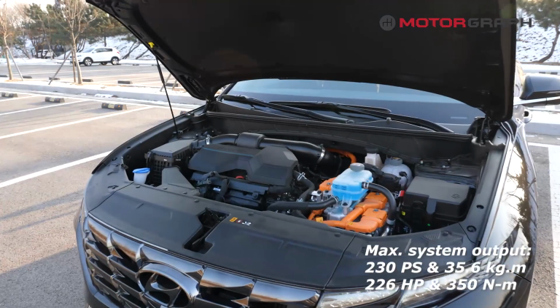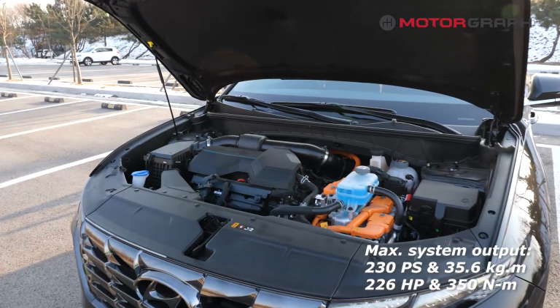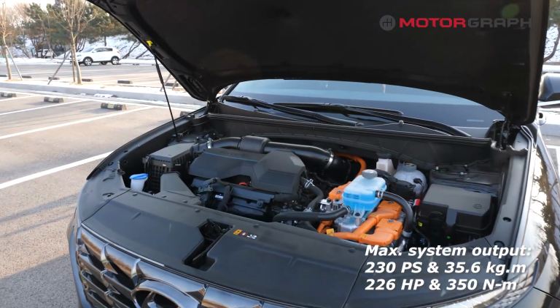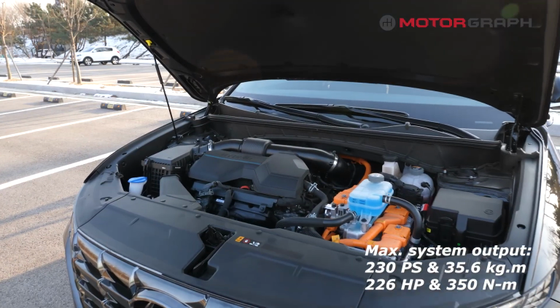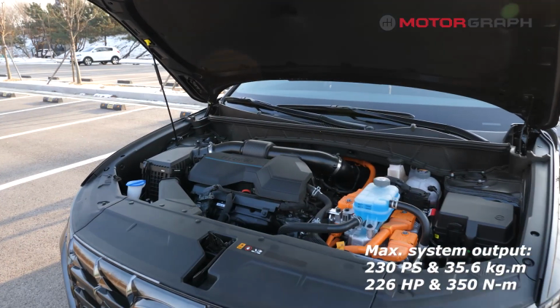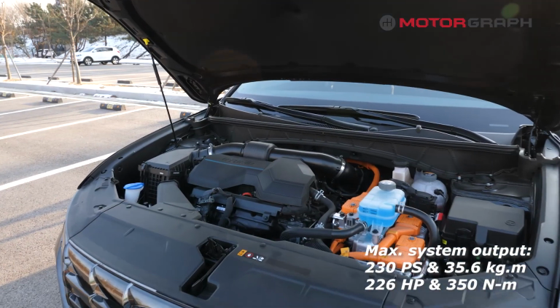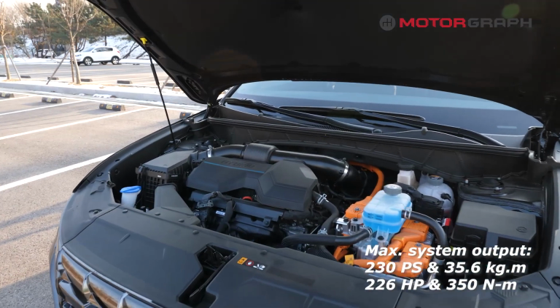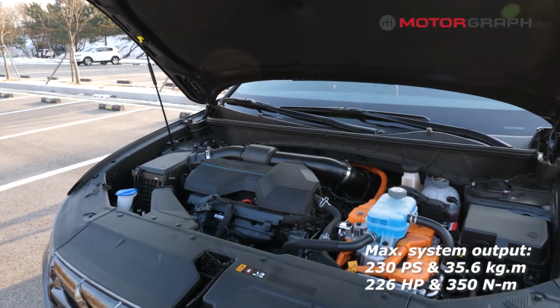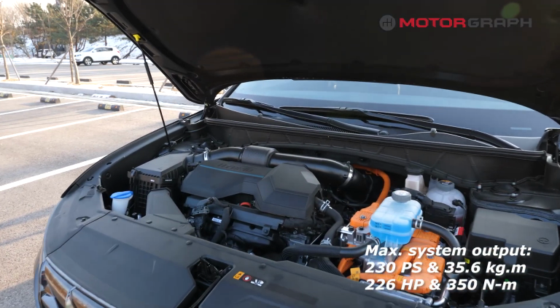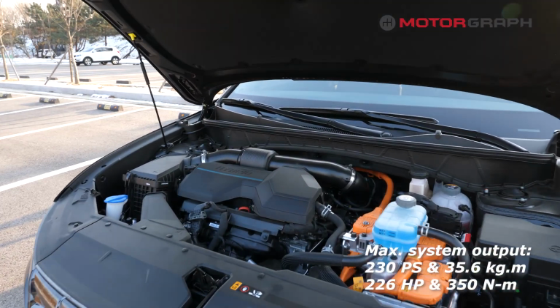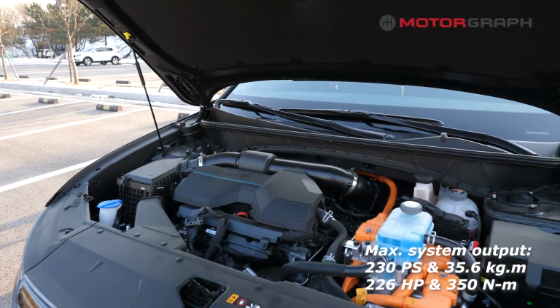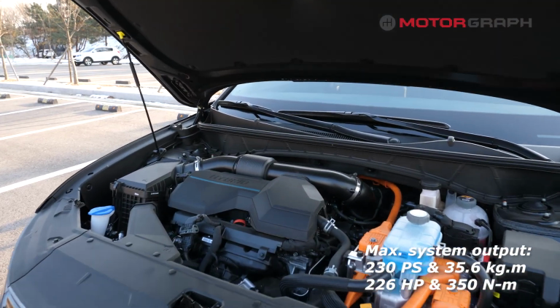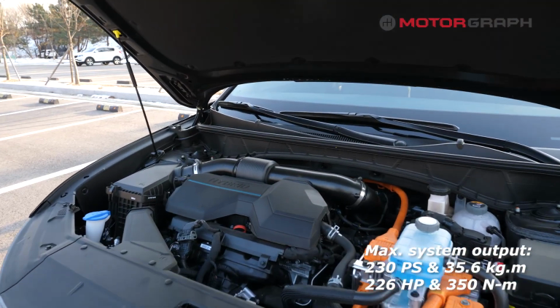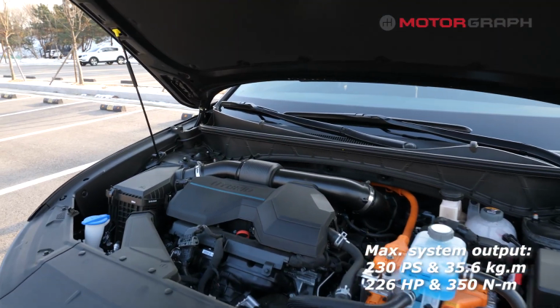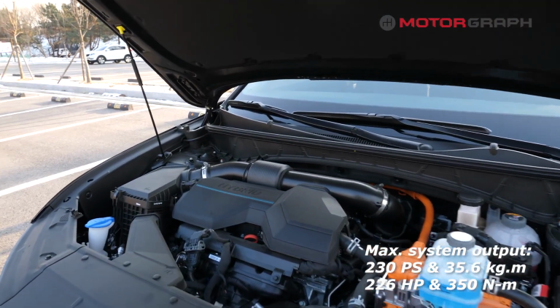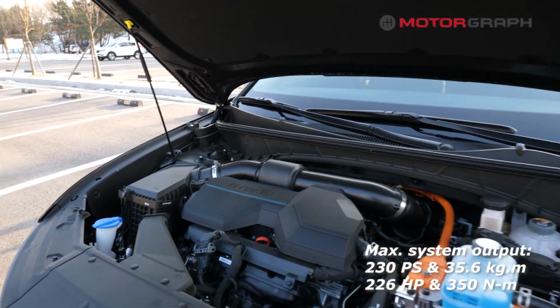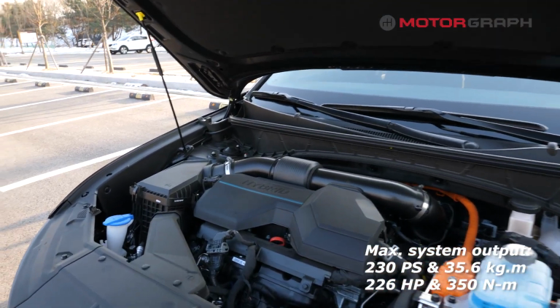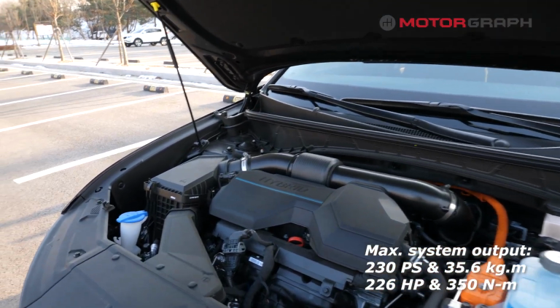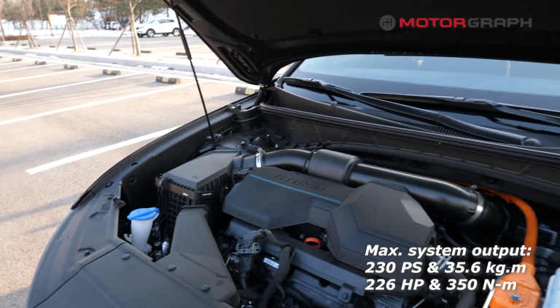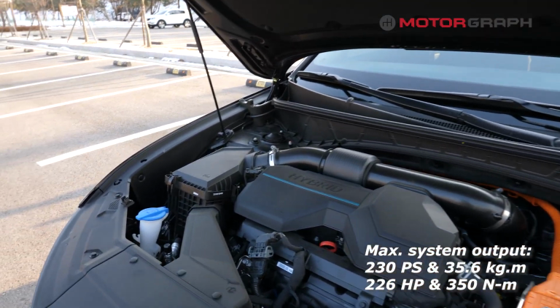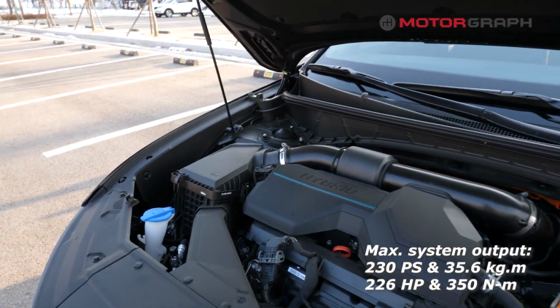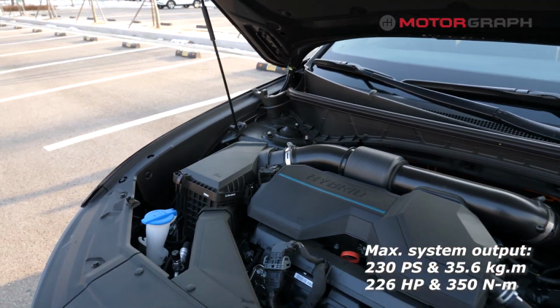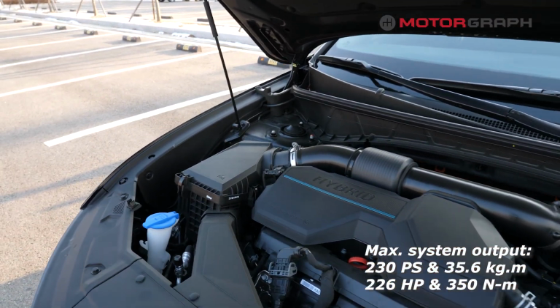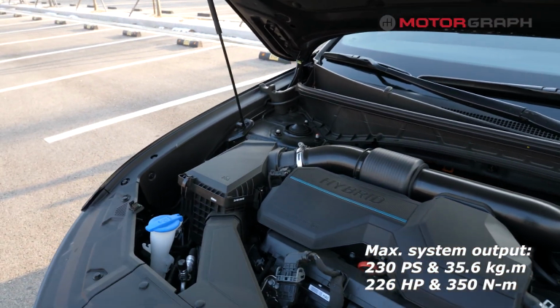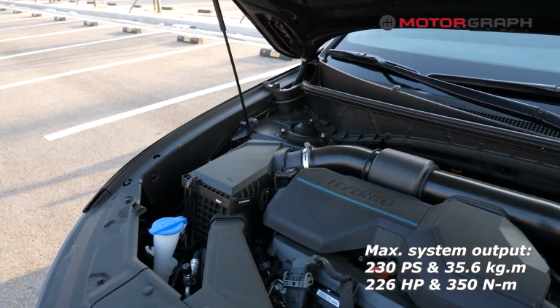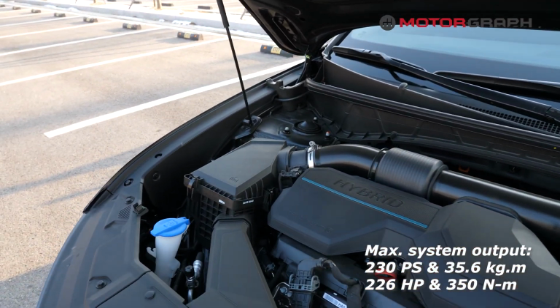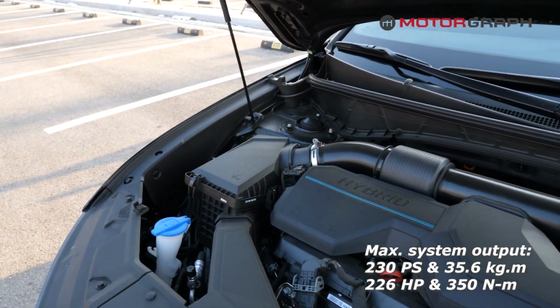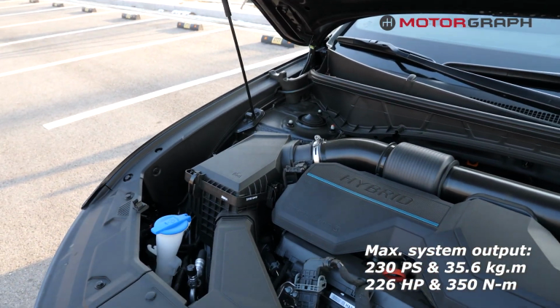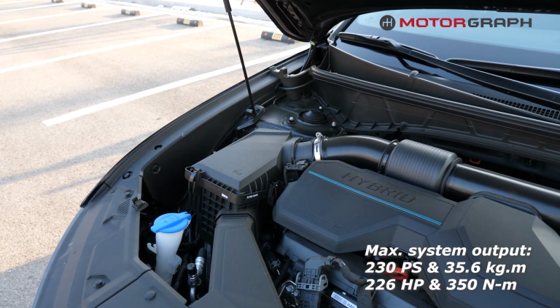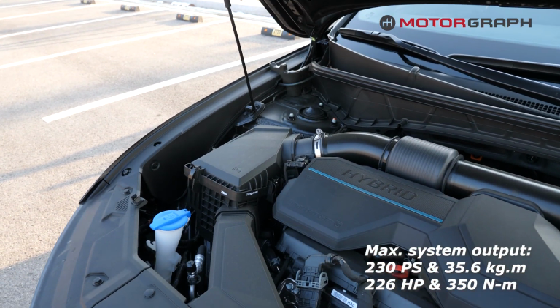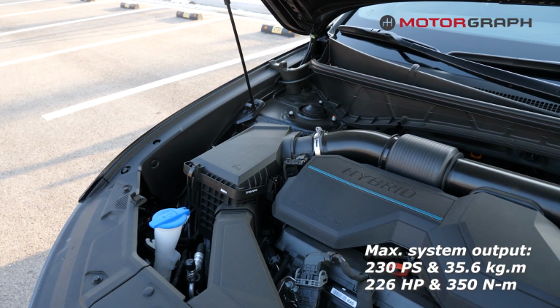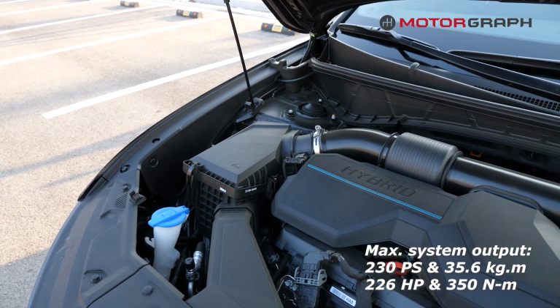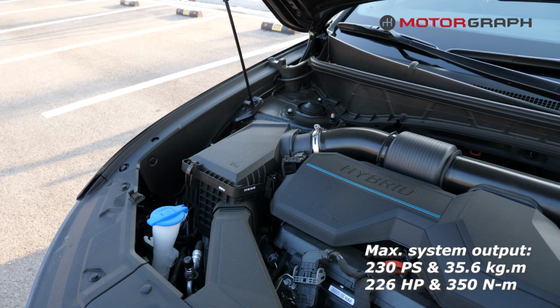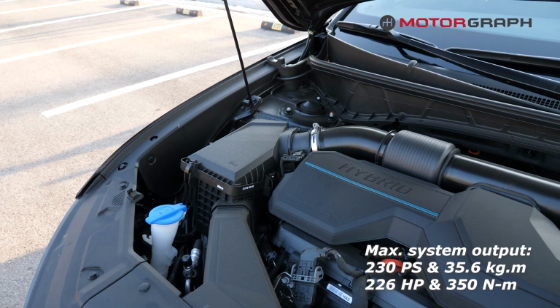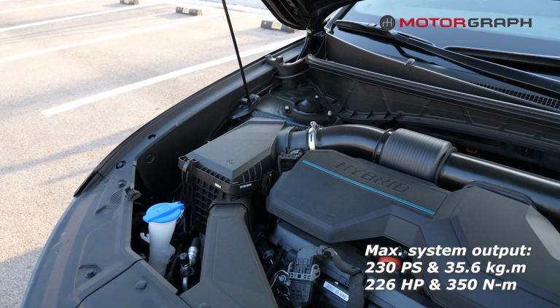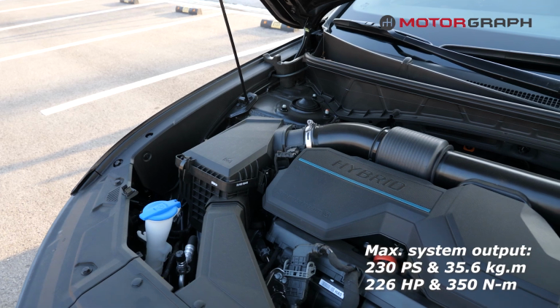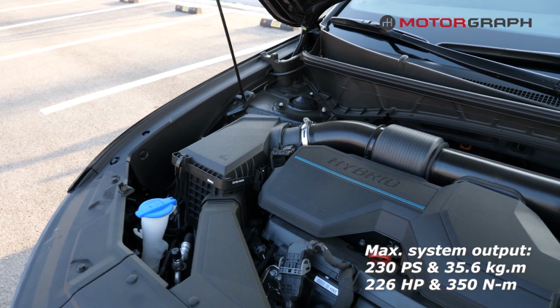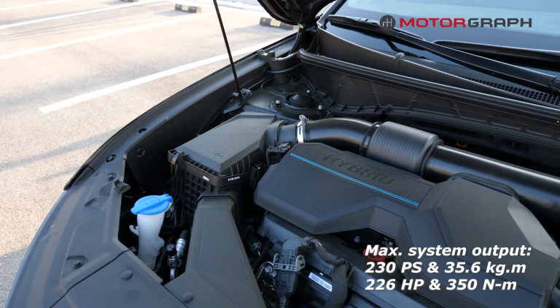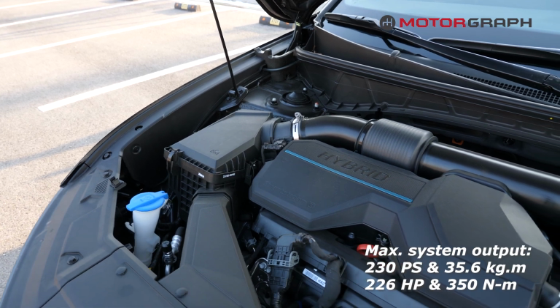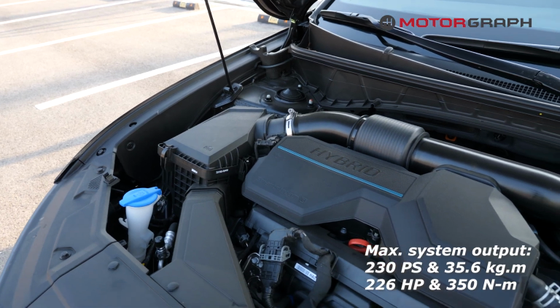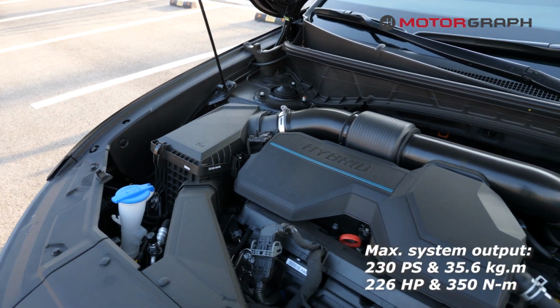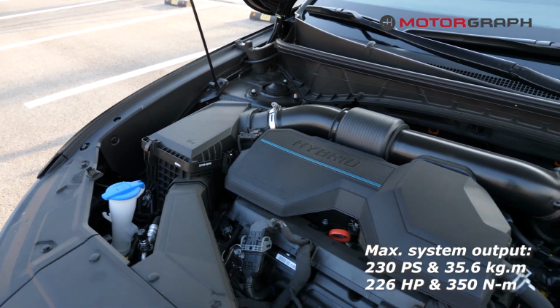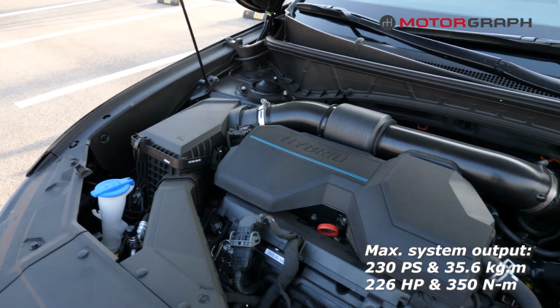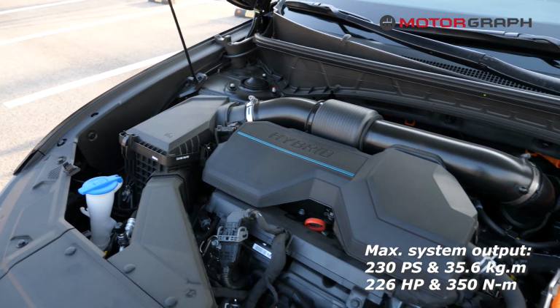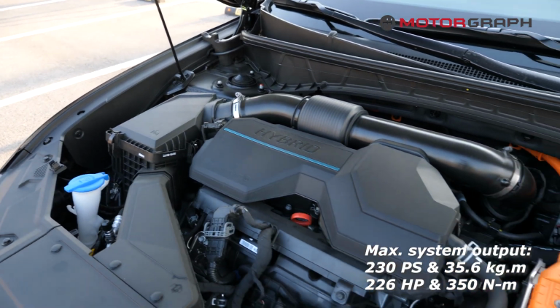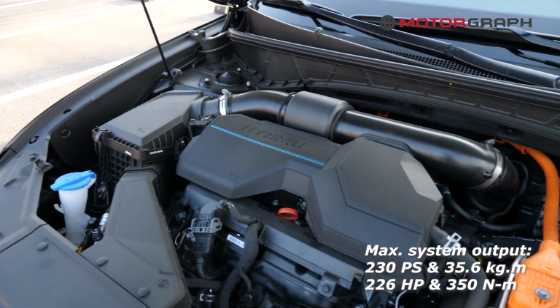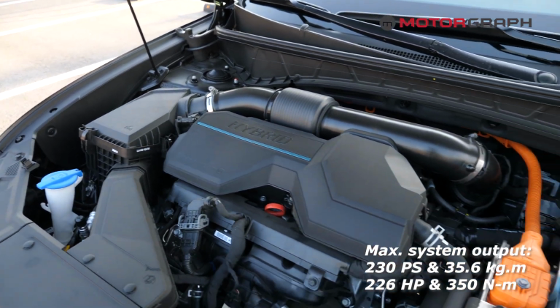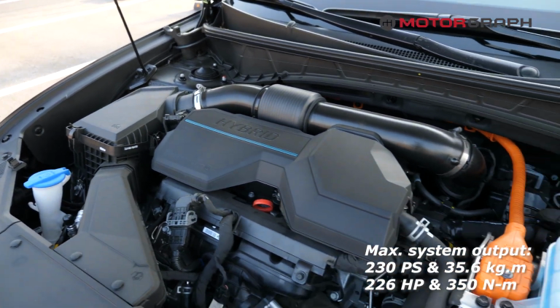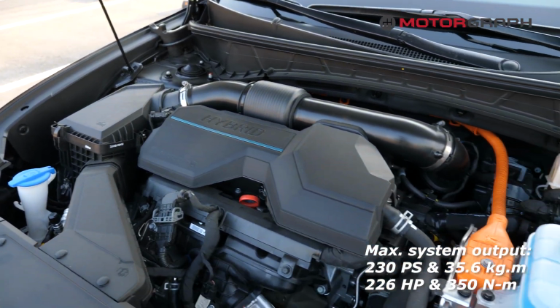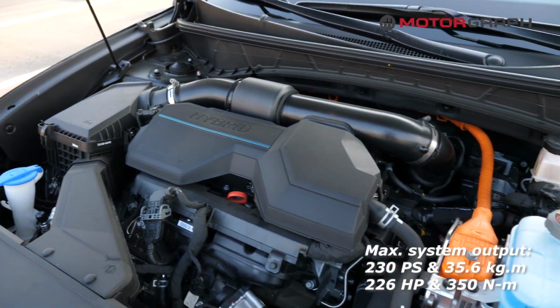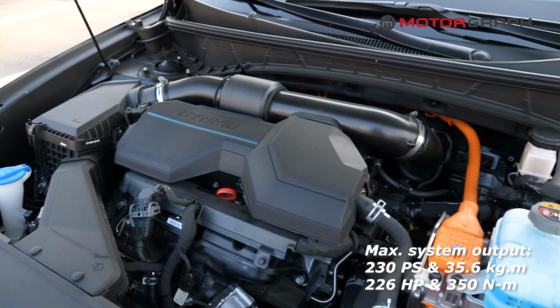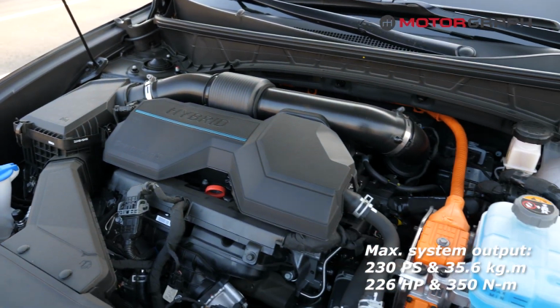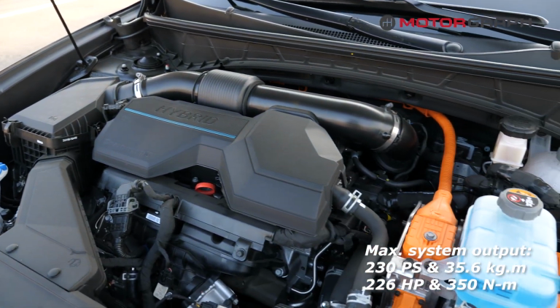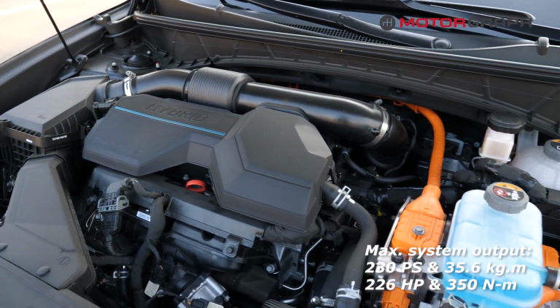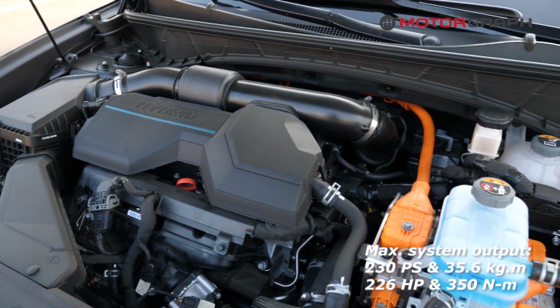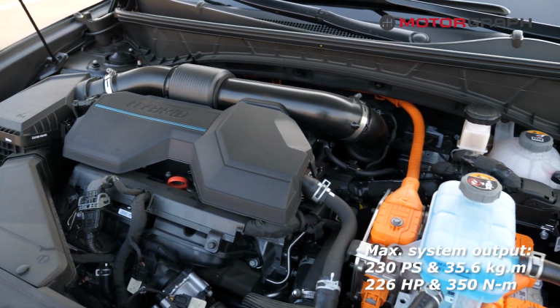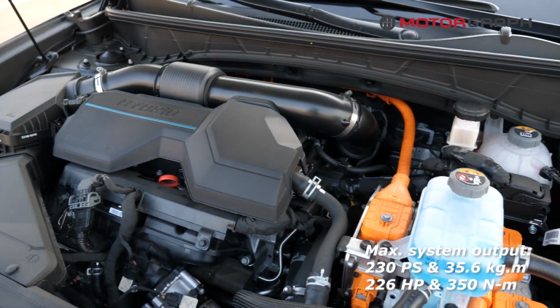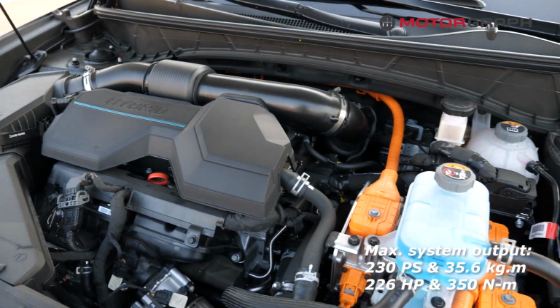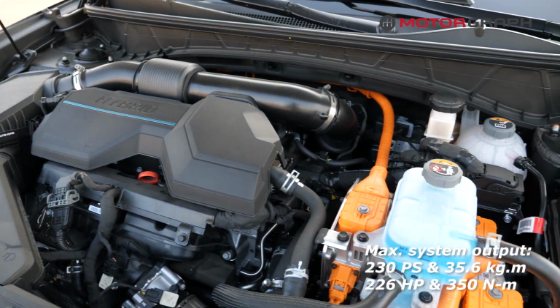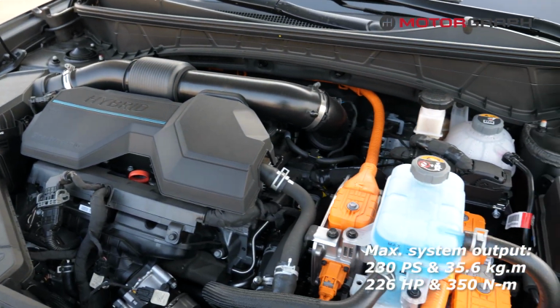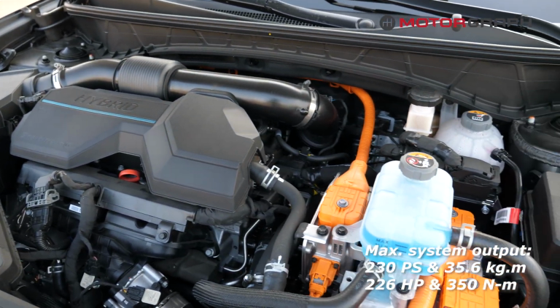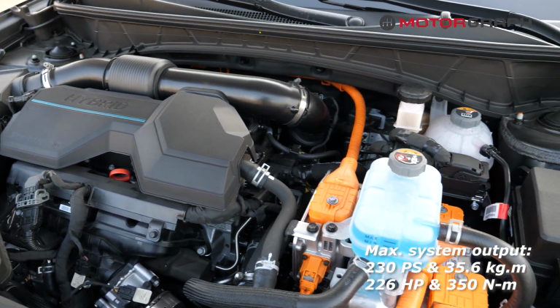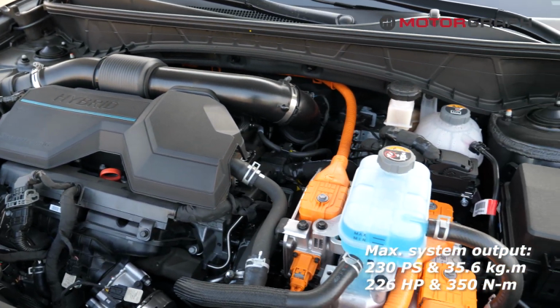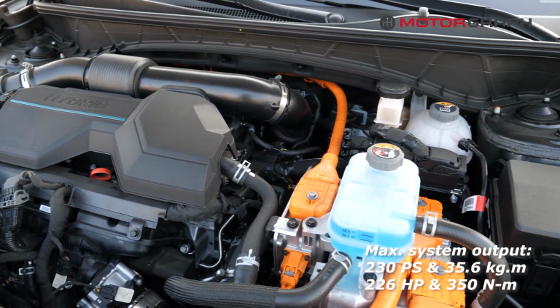The powertrain for the new Tucson Hybrid is a 1.6-liter turbo gasoline engine with a 6-speed automatic transmission.